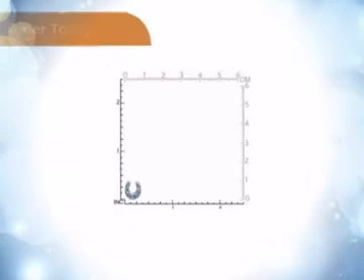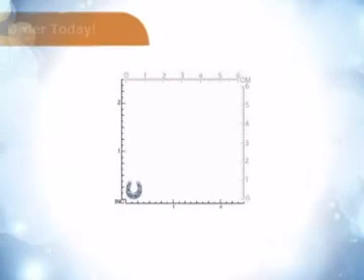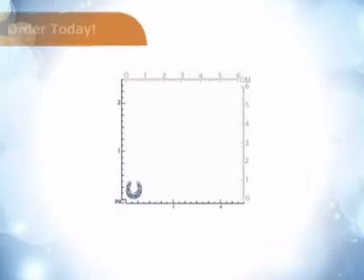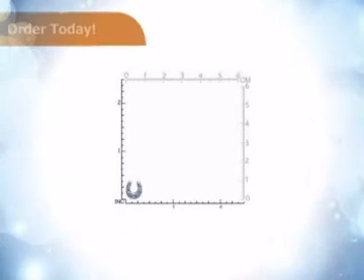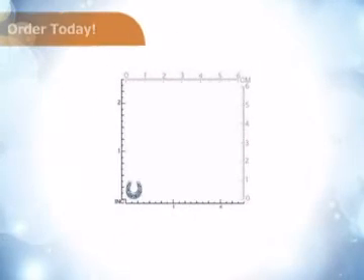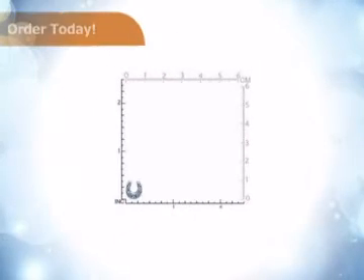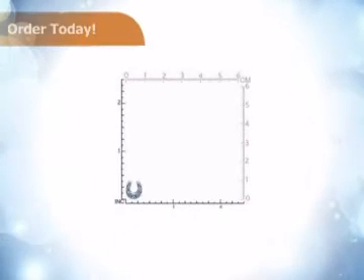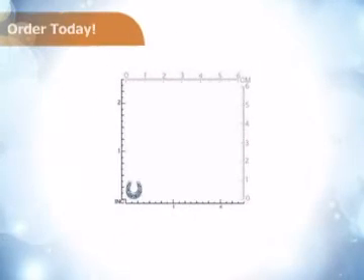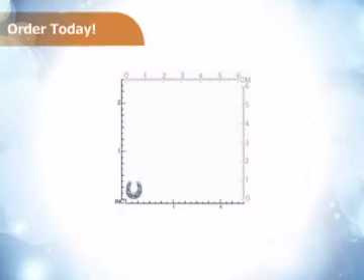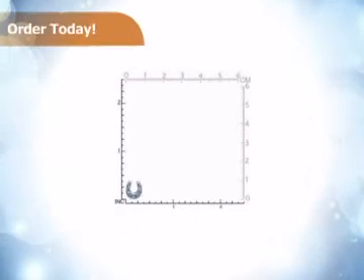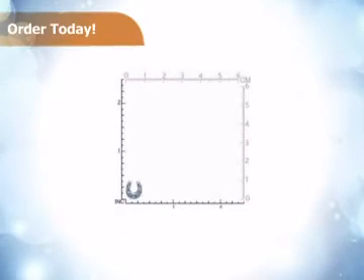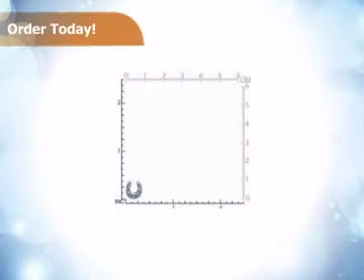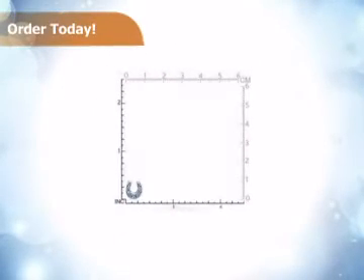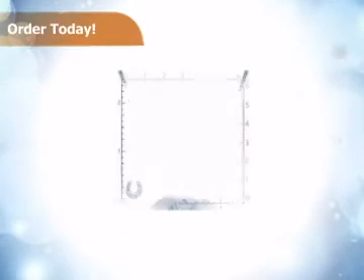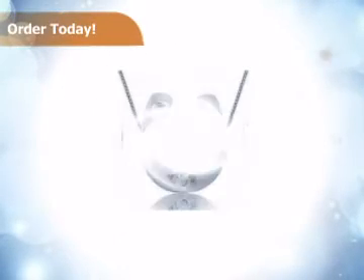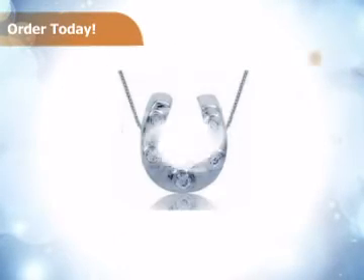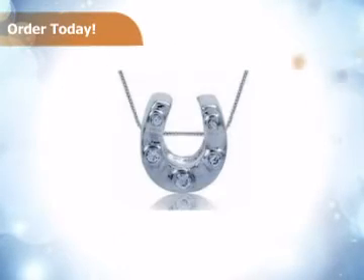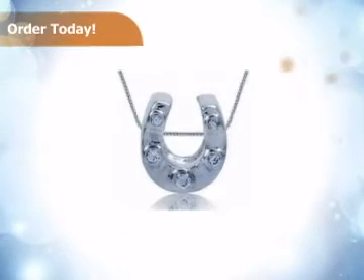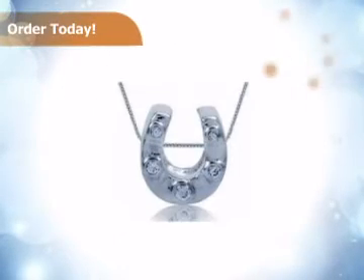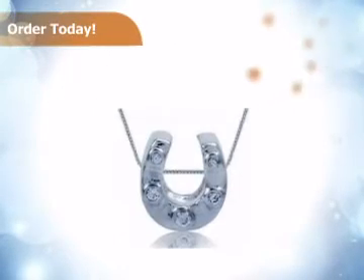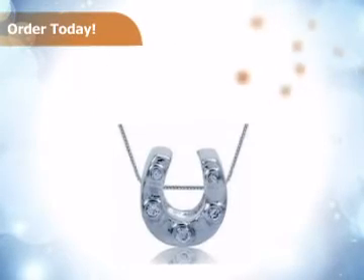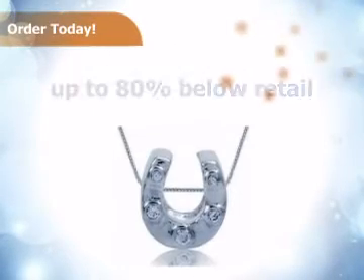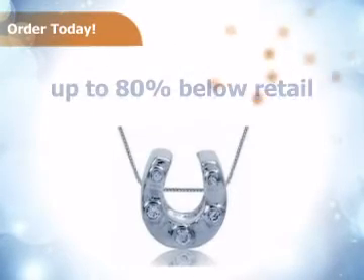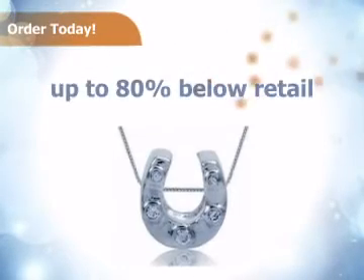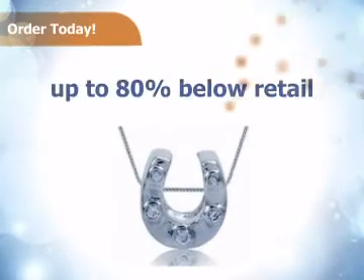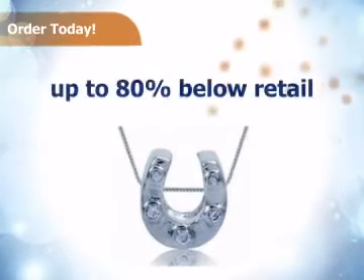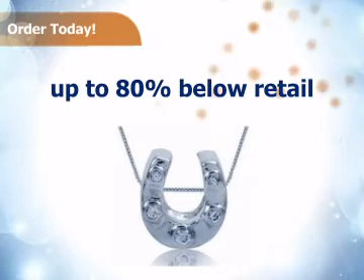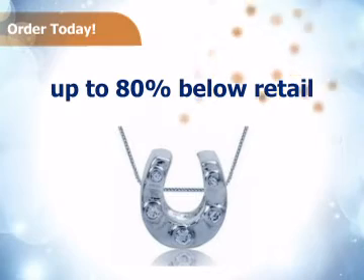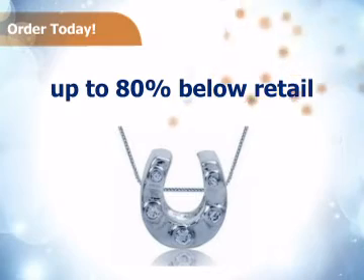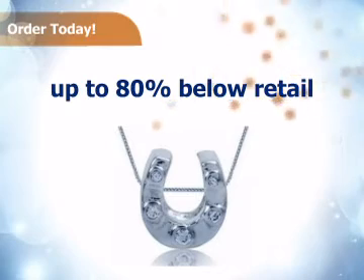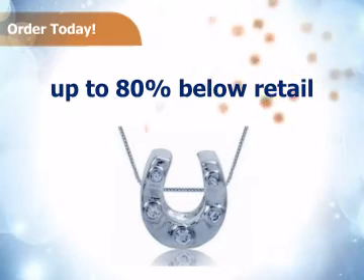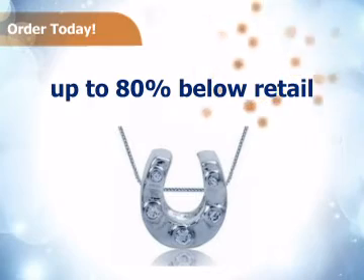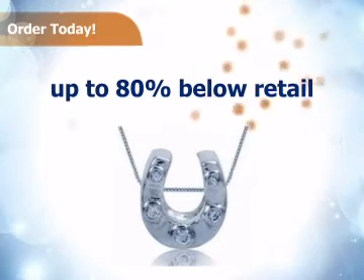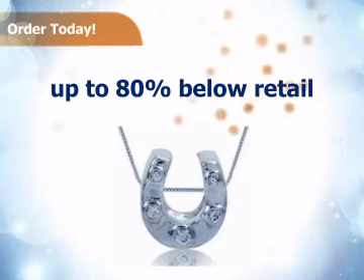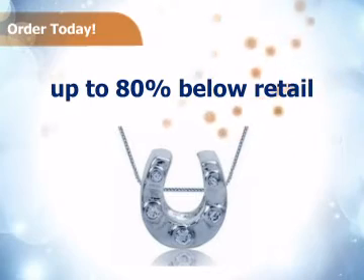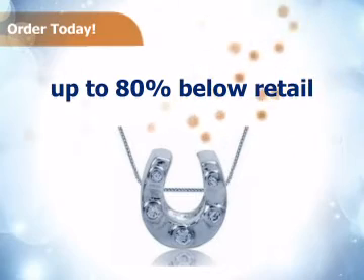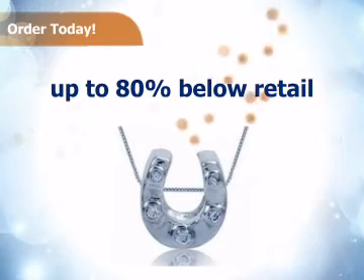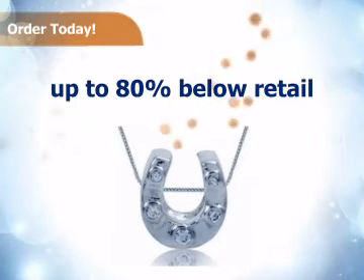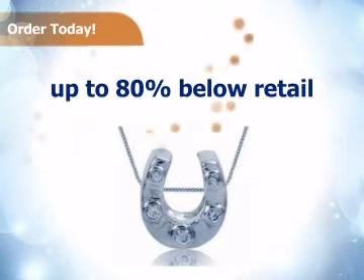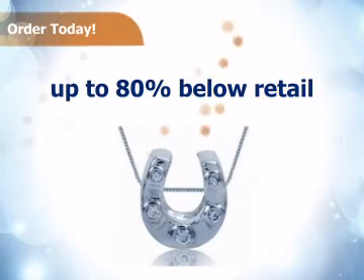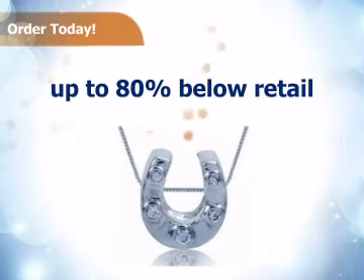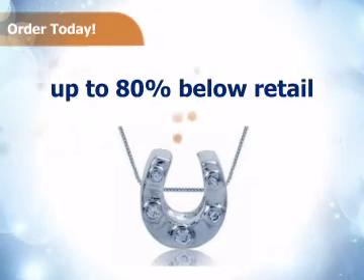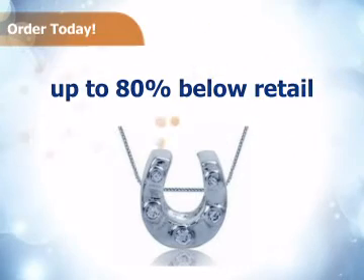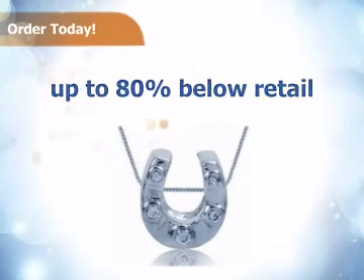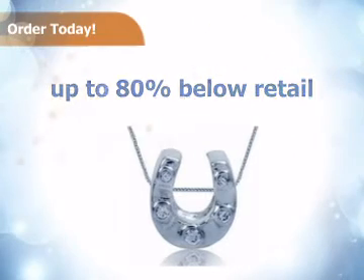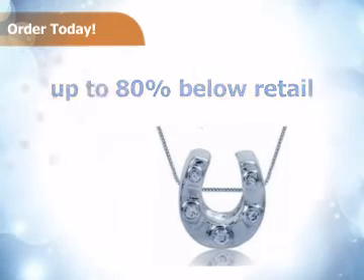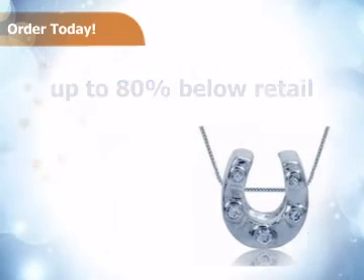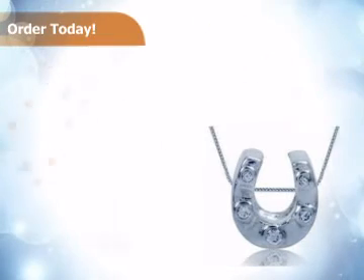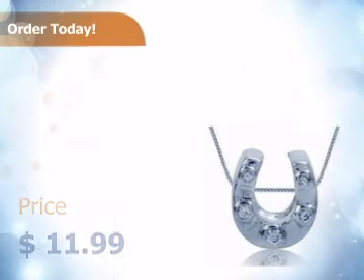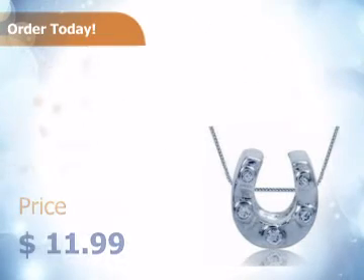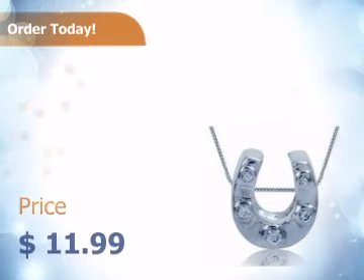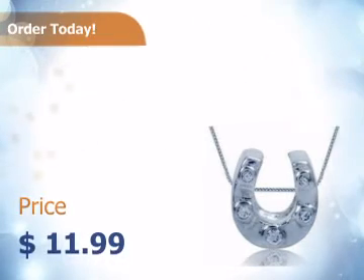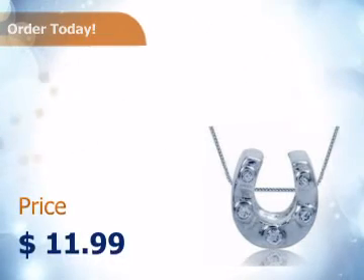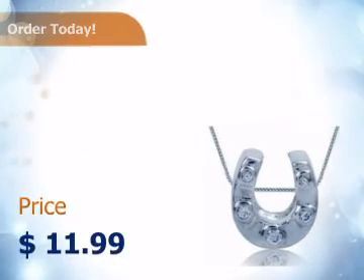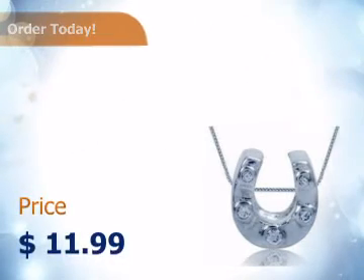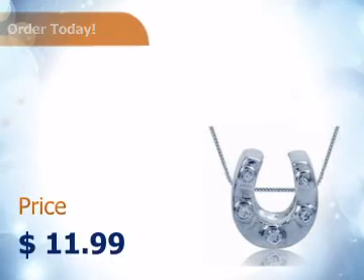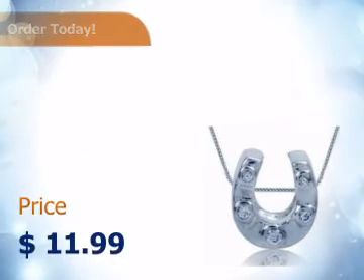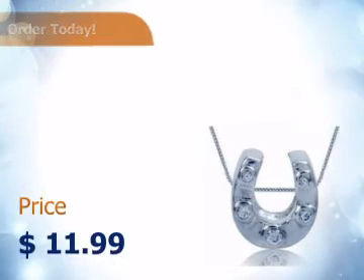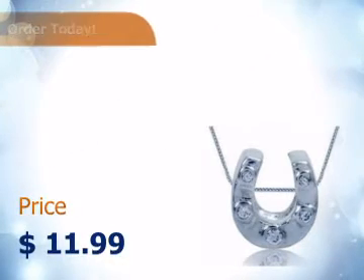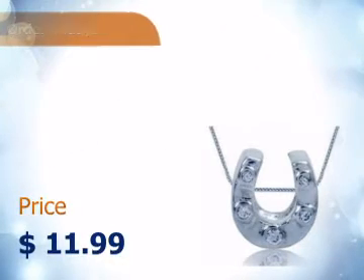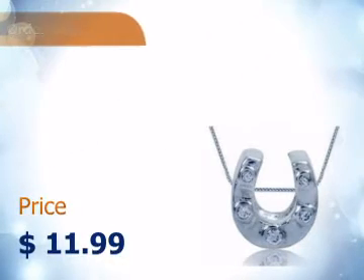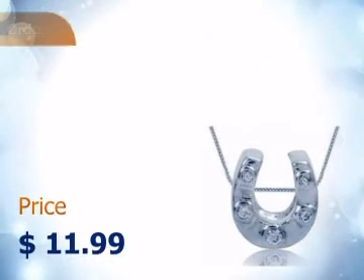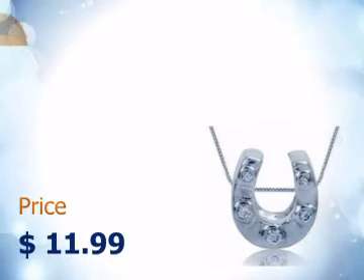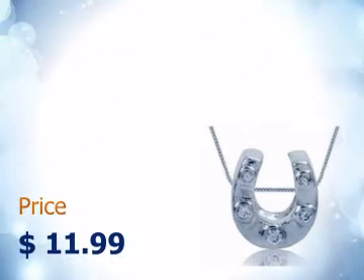Silver Shake prices are up to 80% below retail. Buy it today at this unbeatable price.